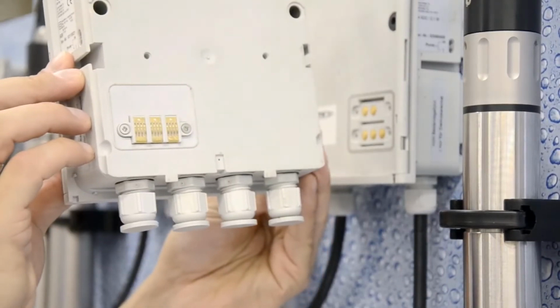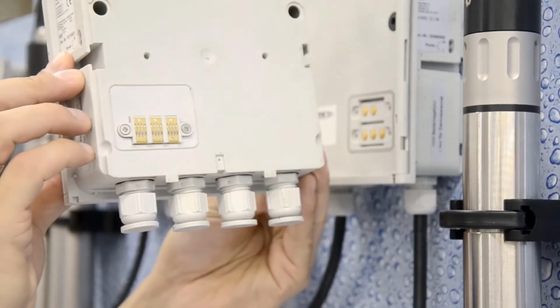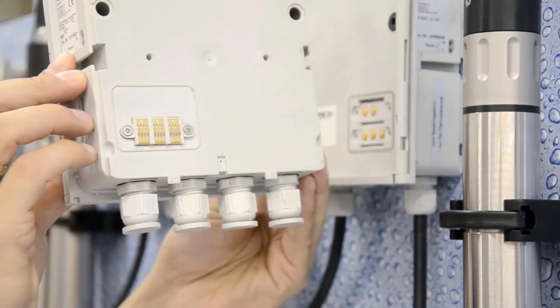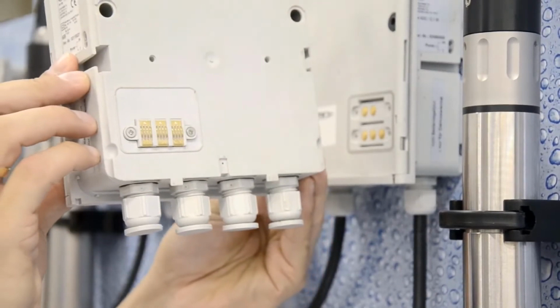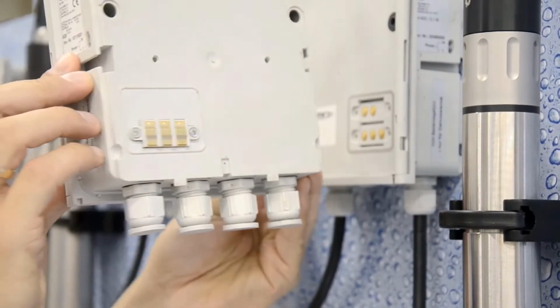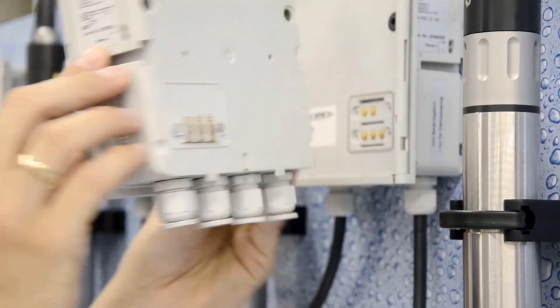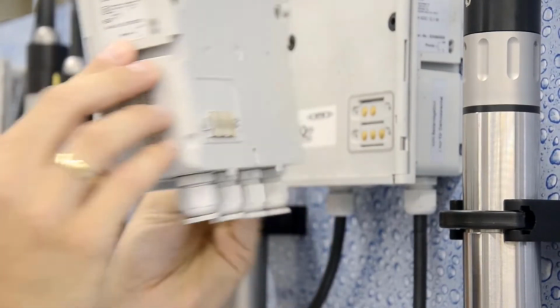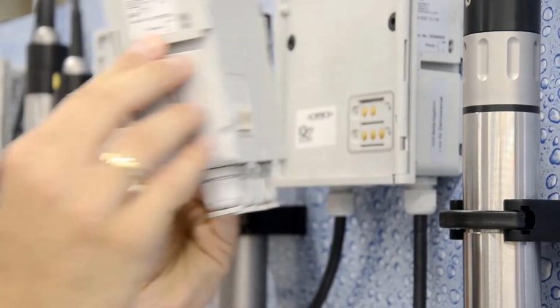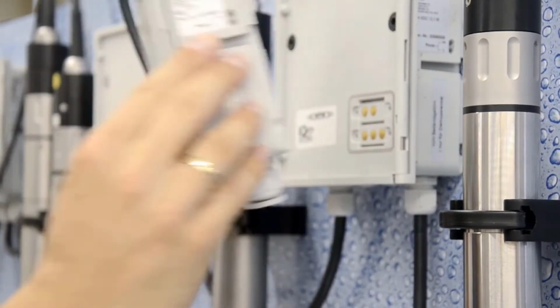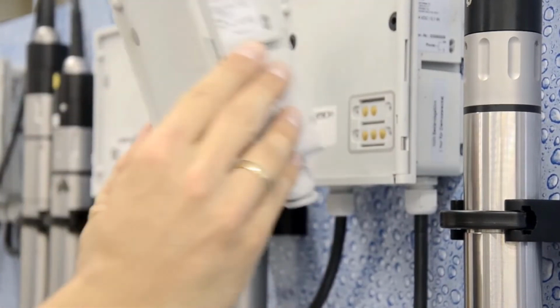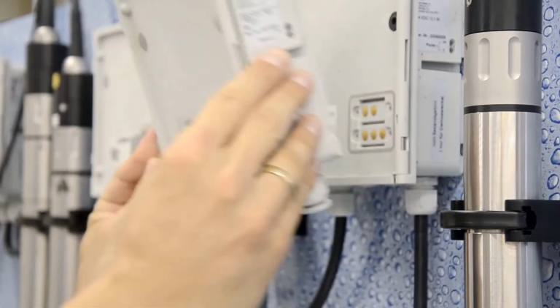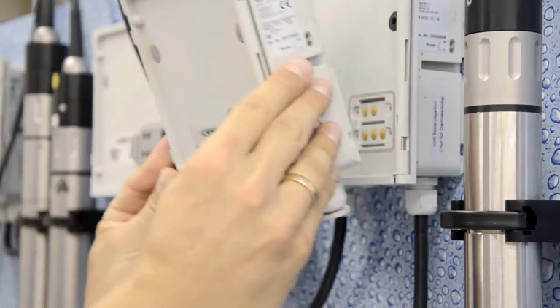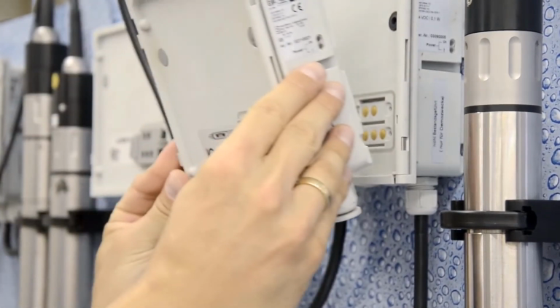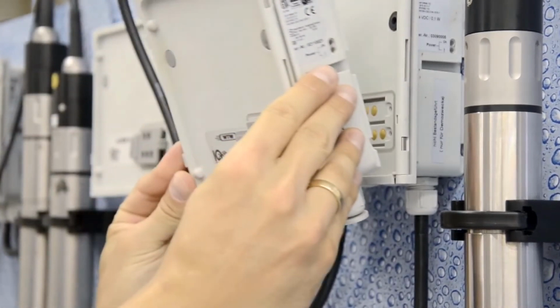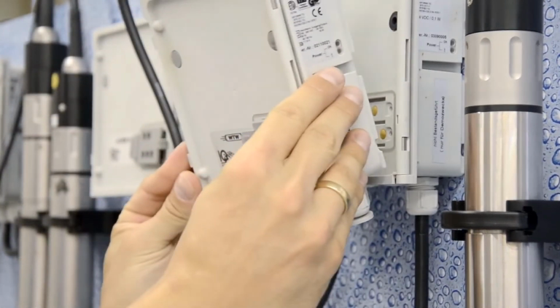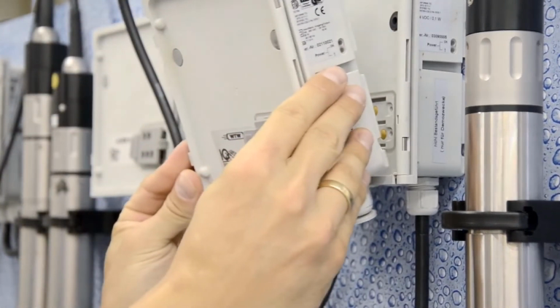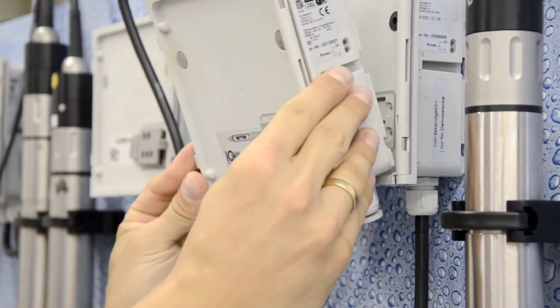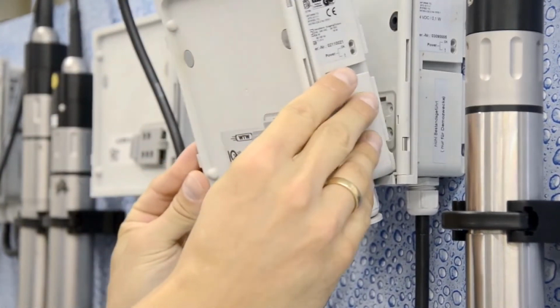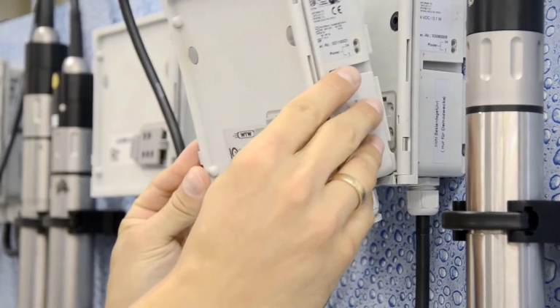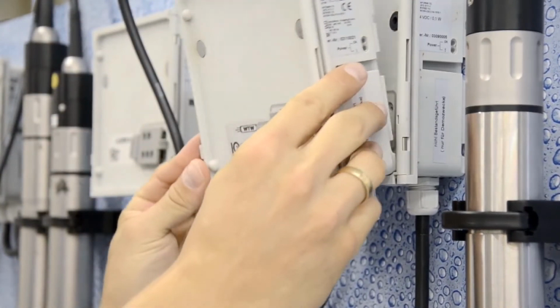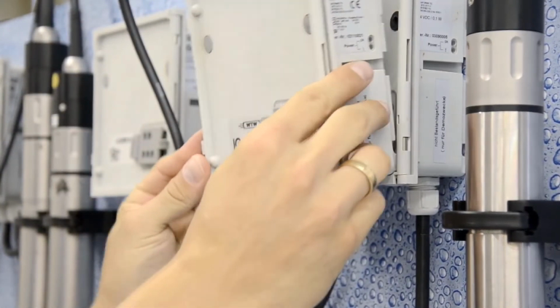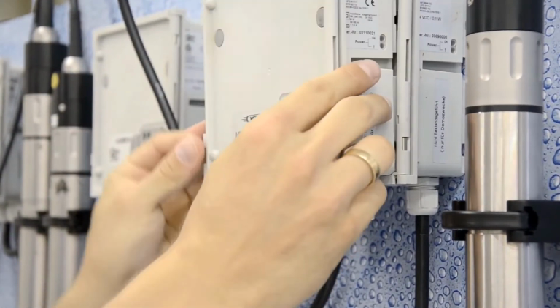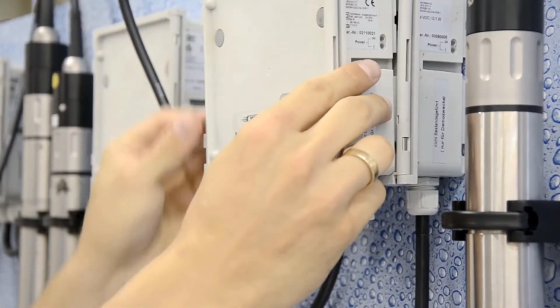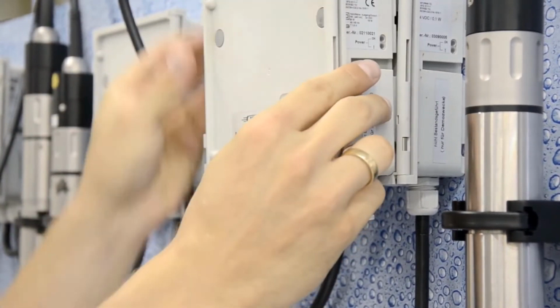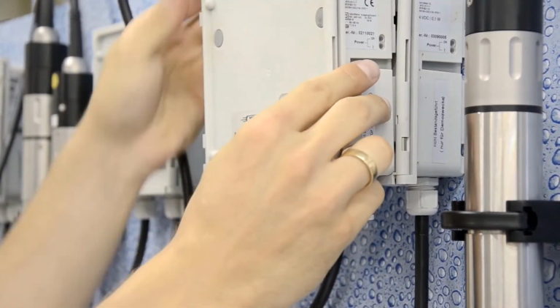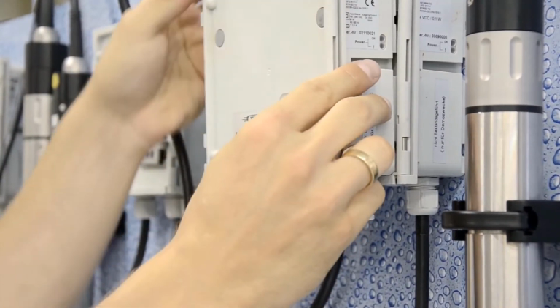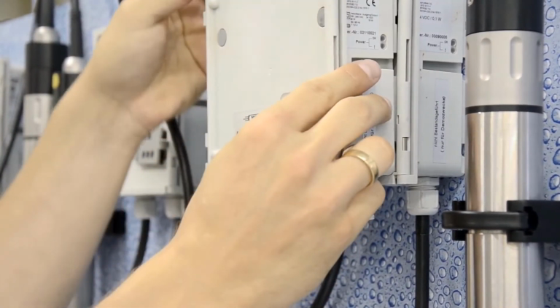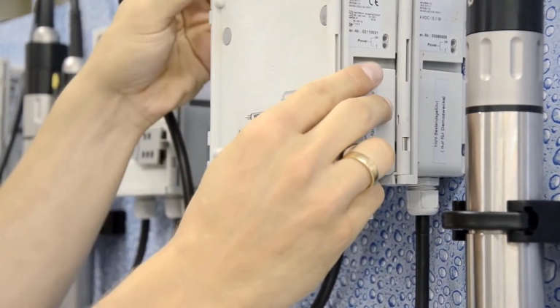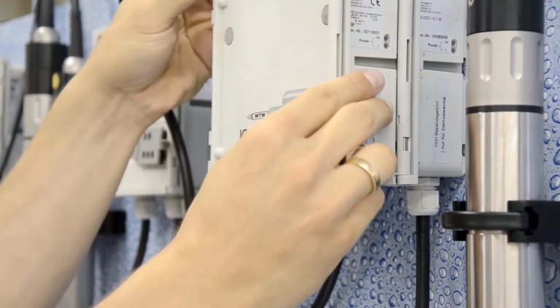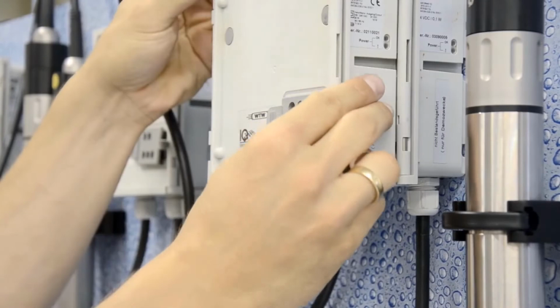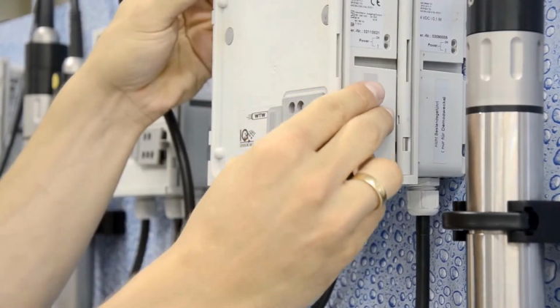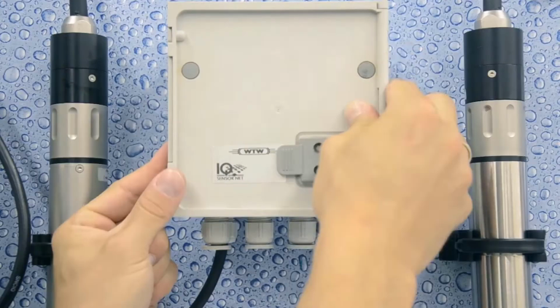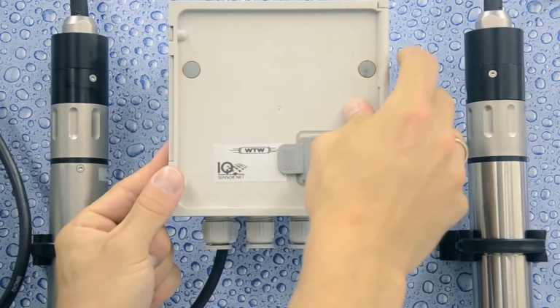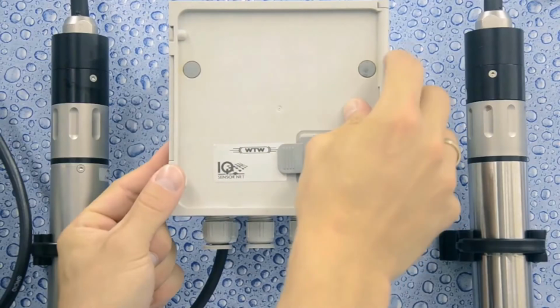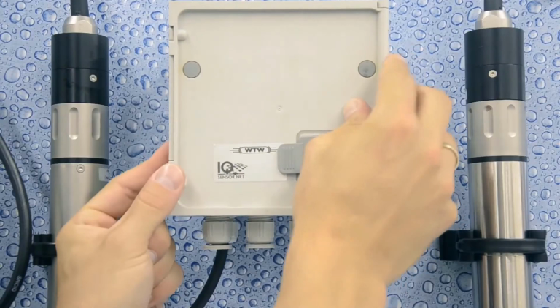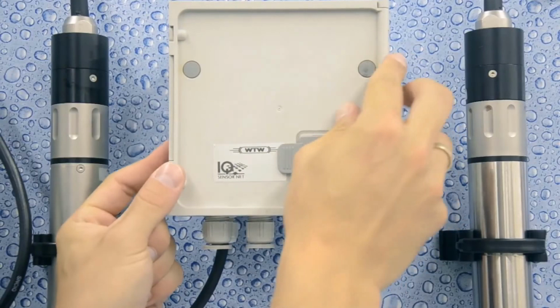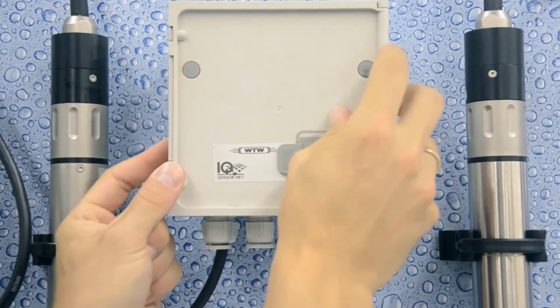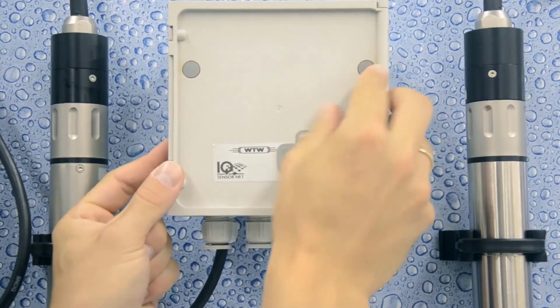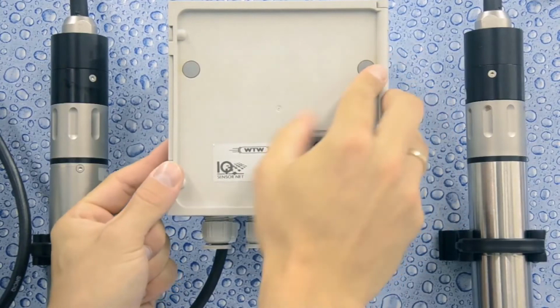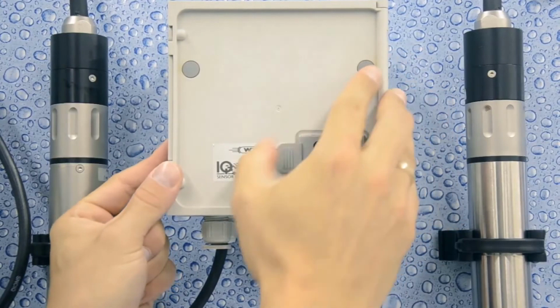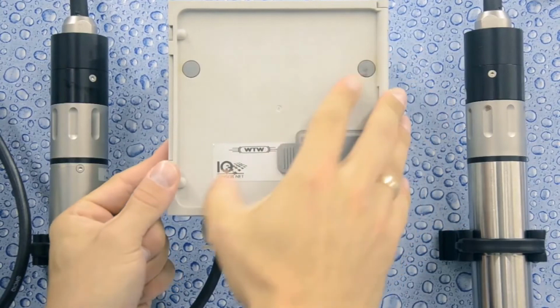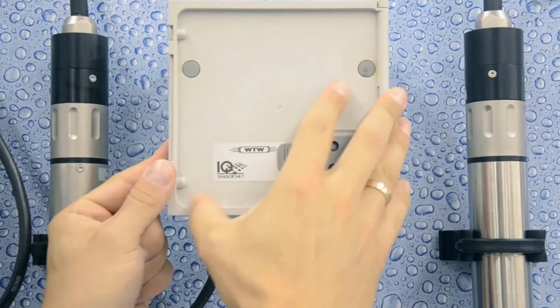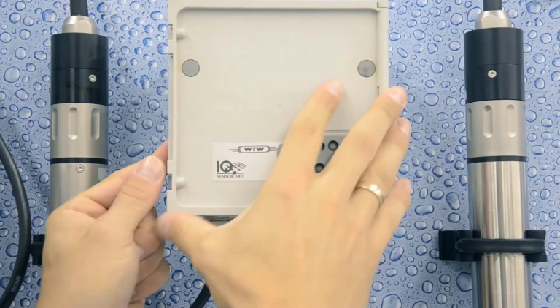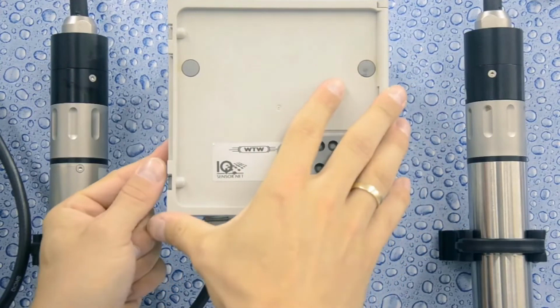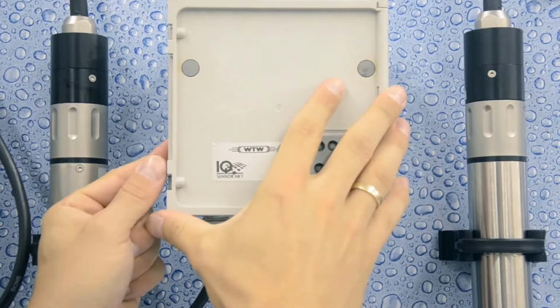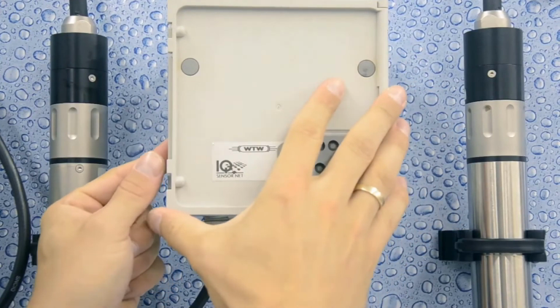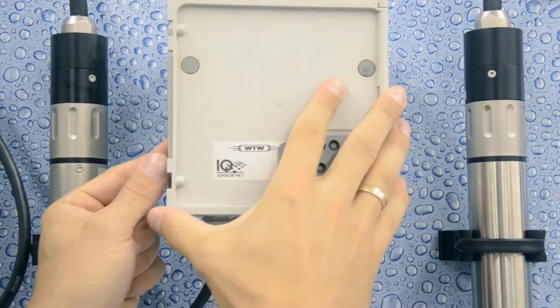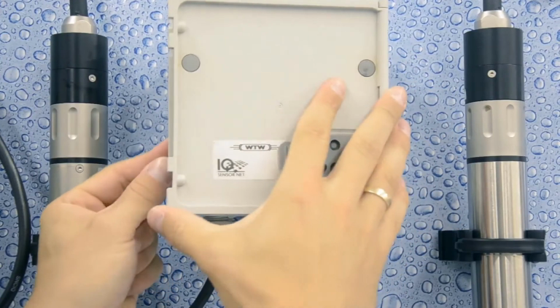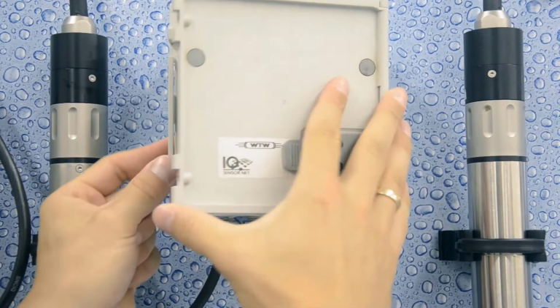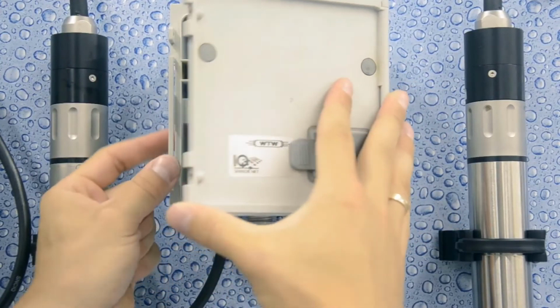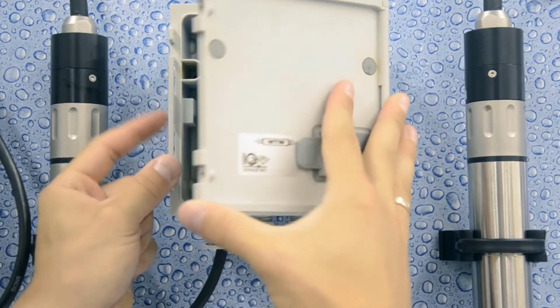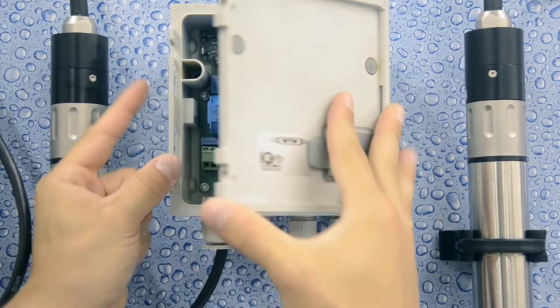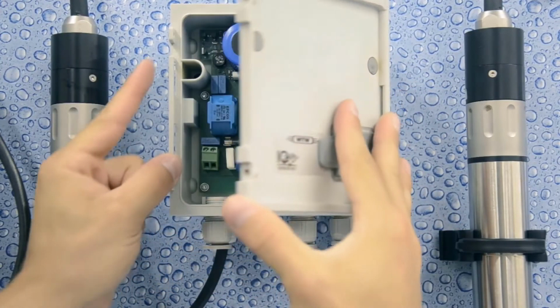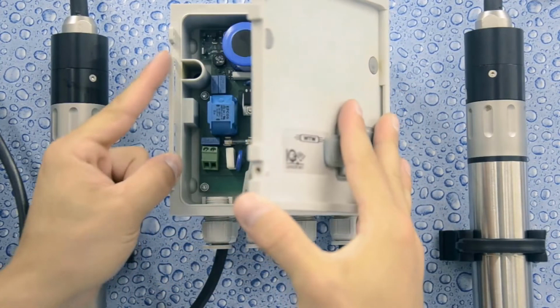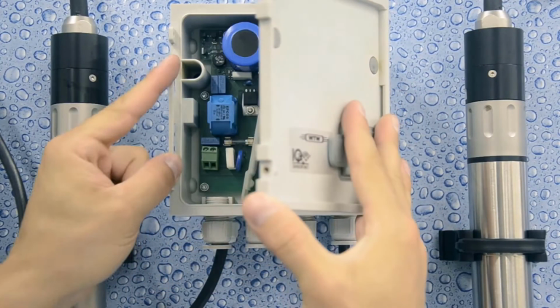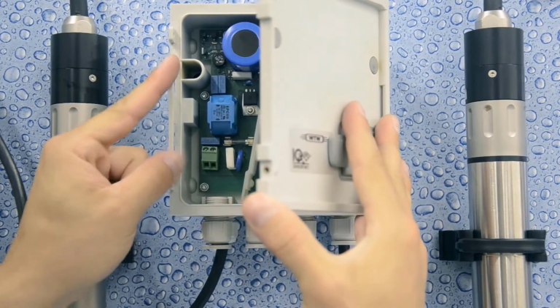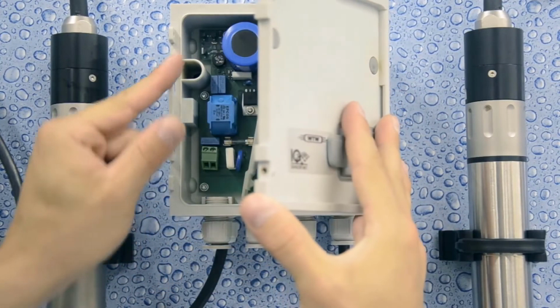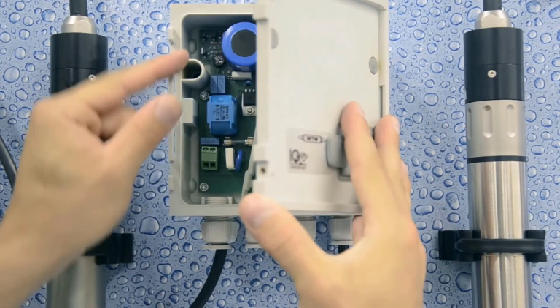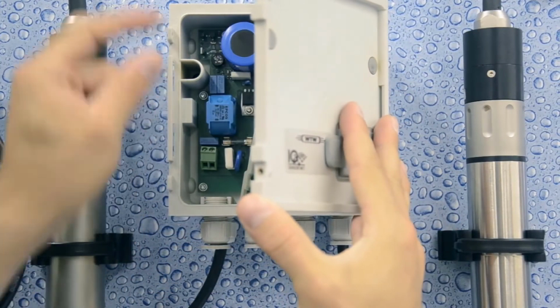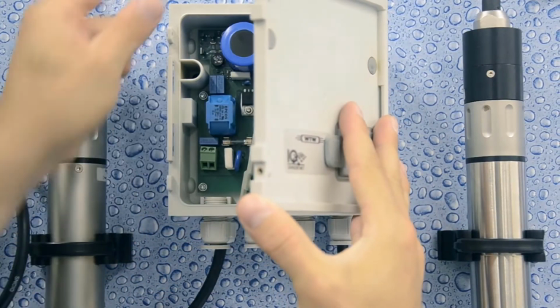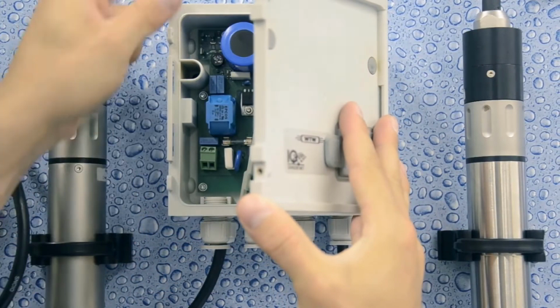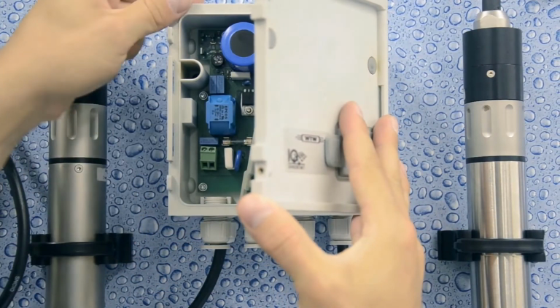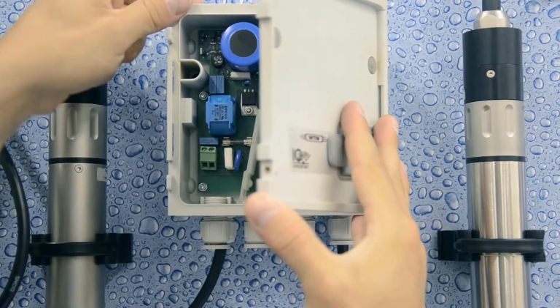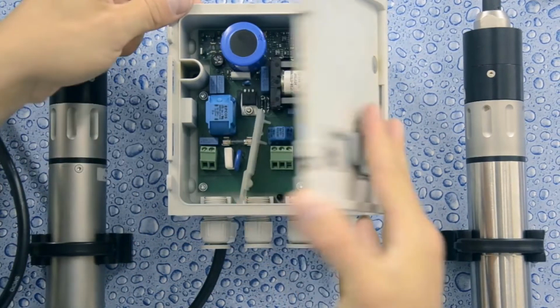Next, stack the modules and begin screwing them together through the screw plugs. Then remove the screw plugs on the inside of the front module.